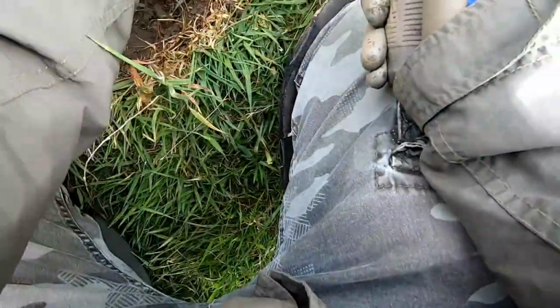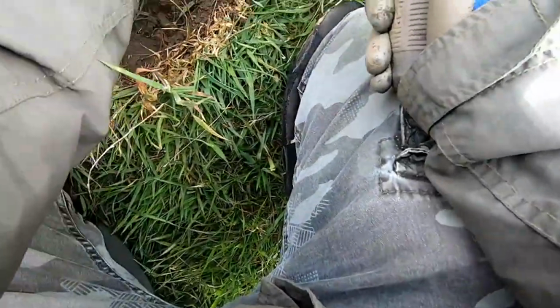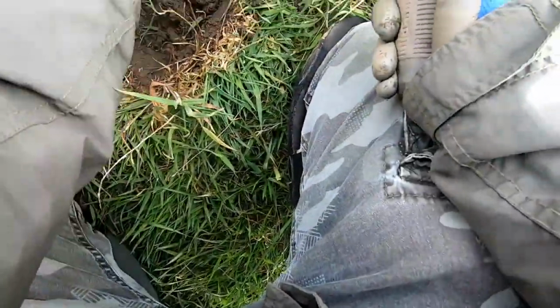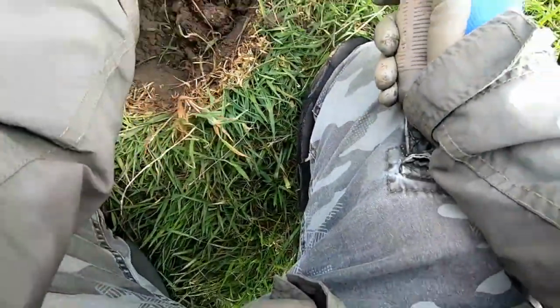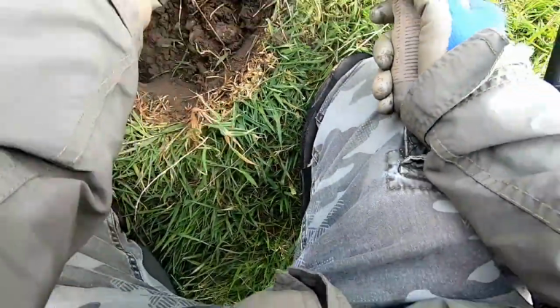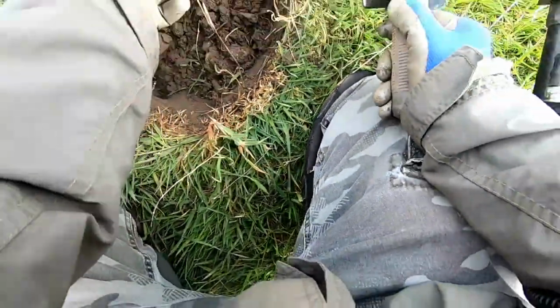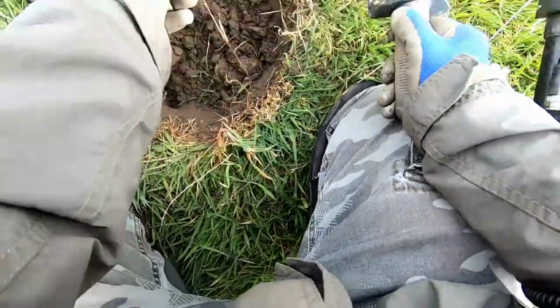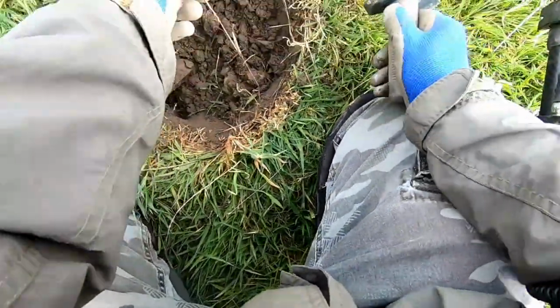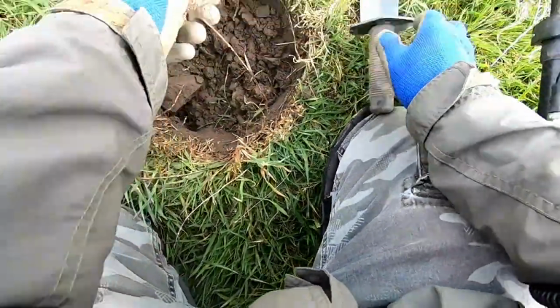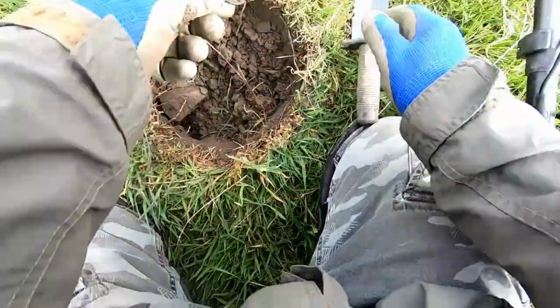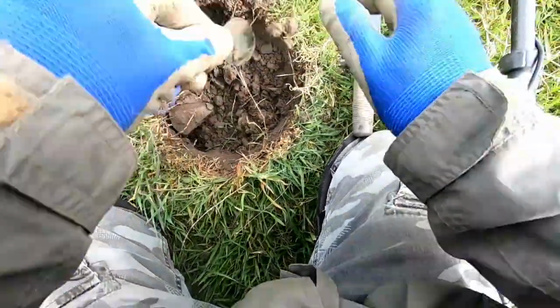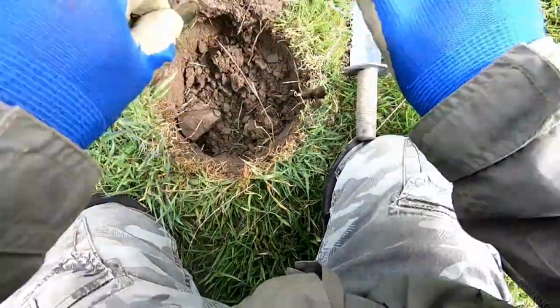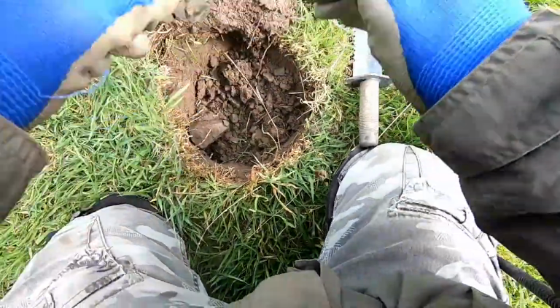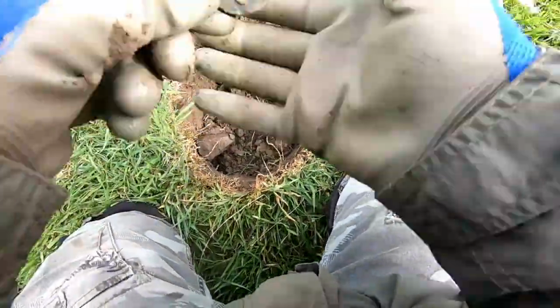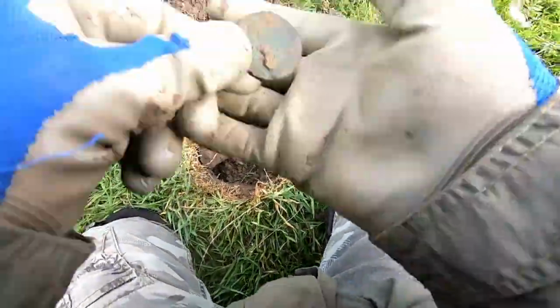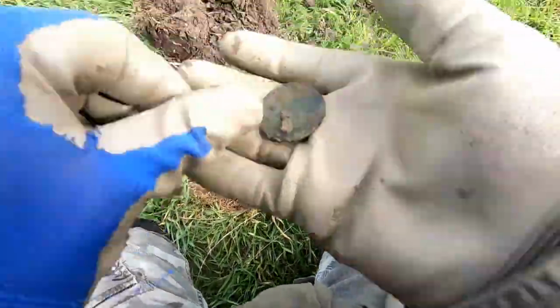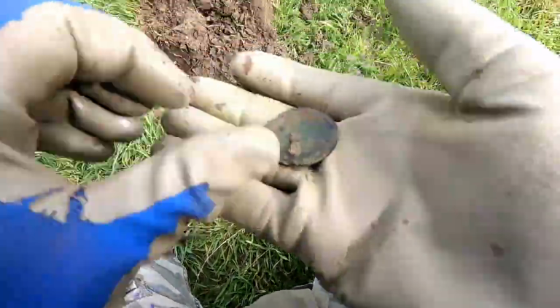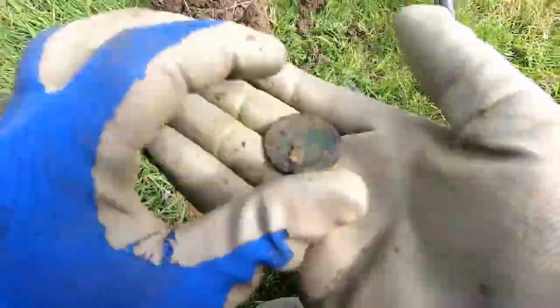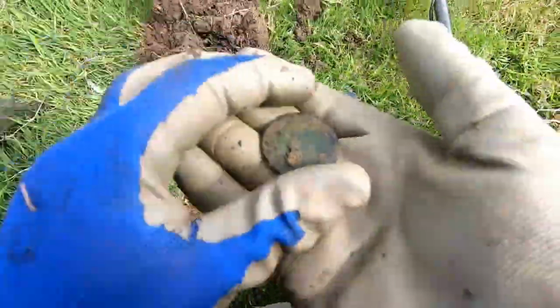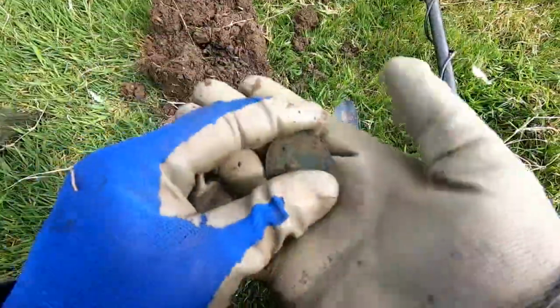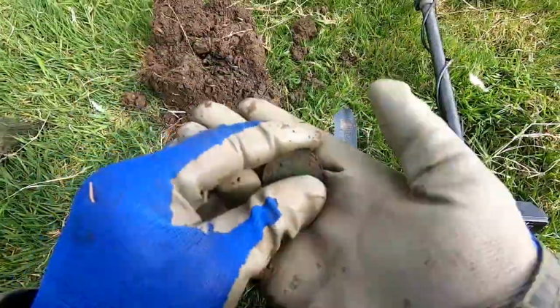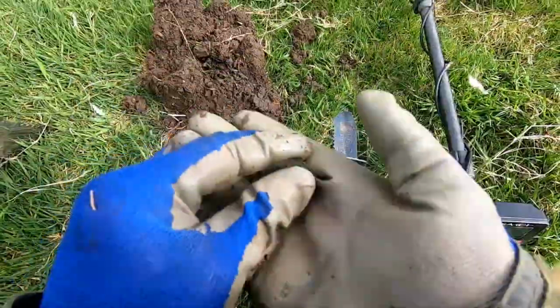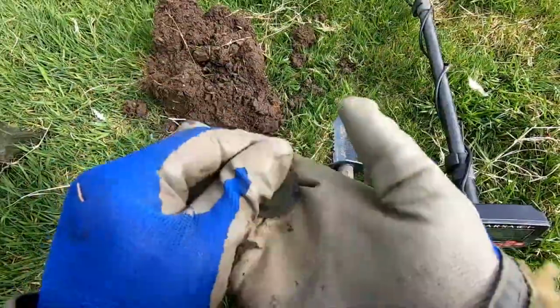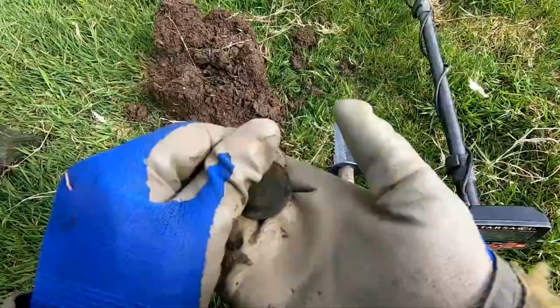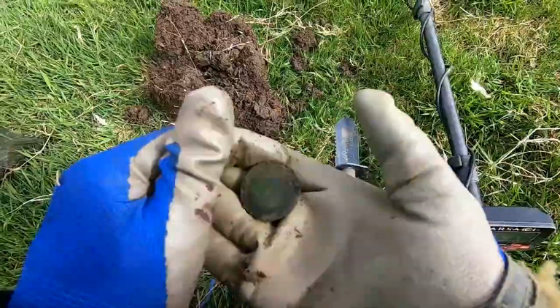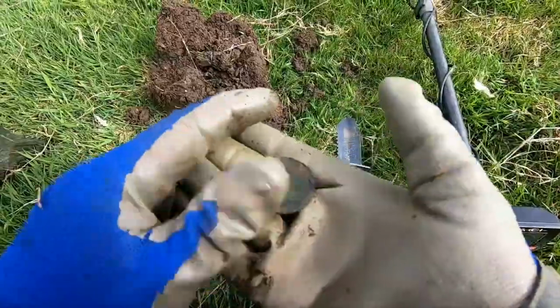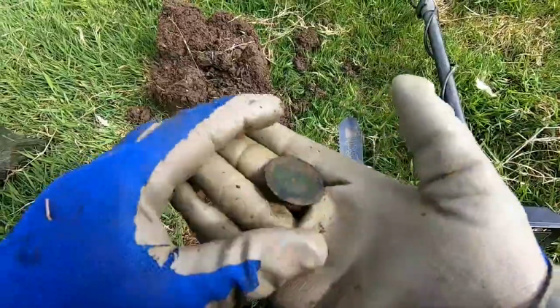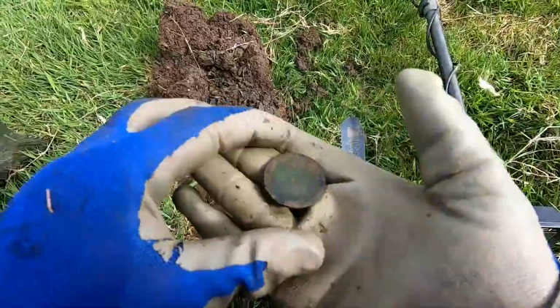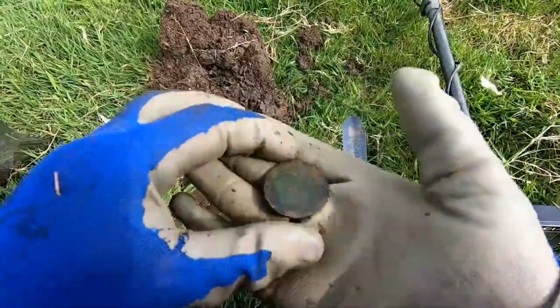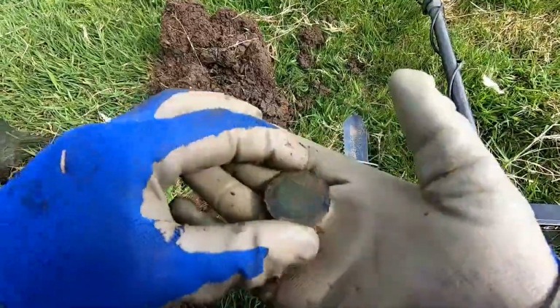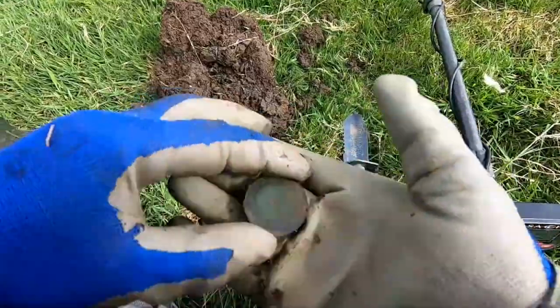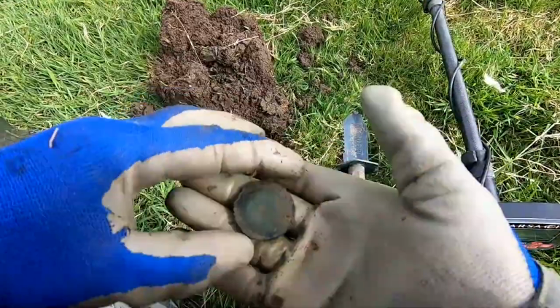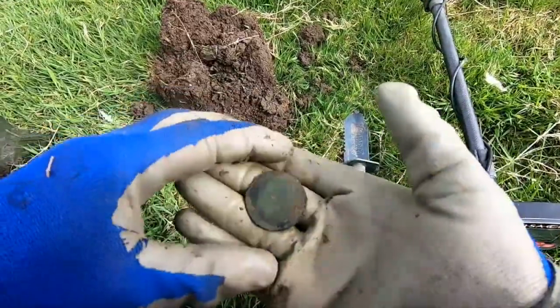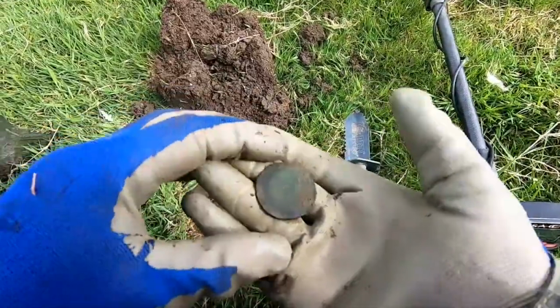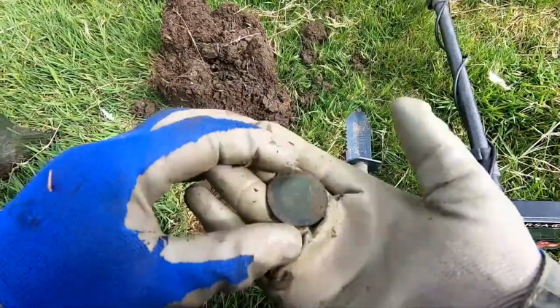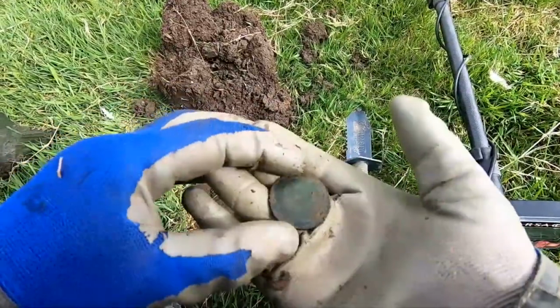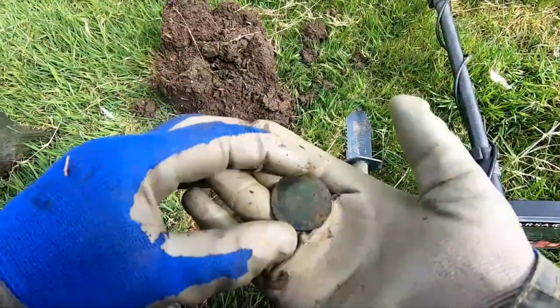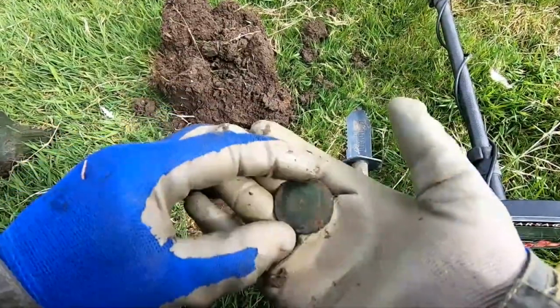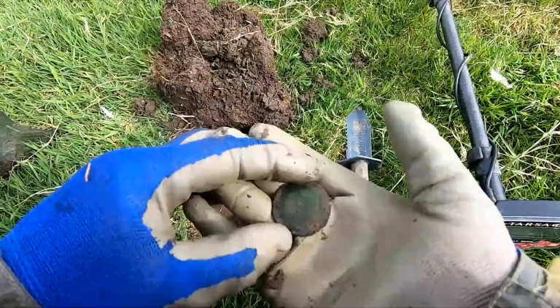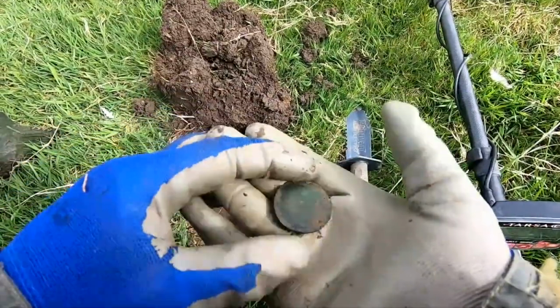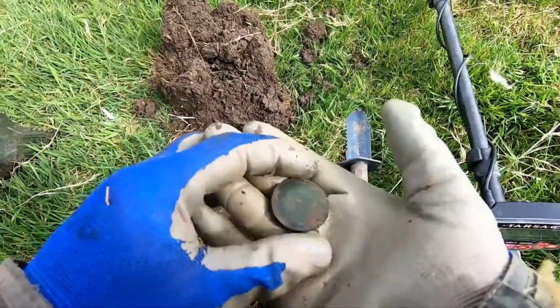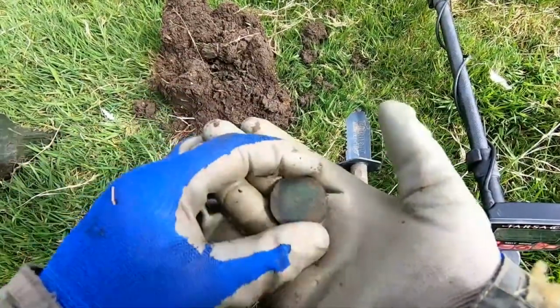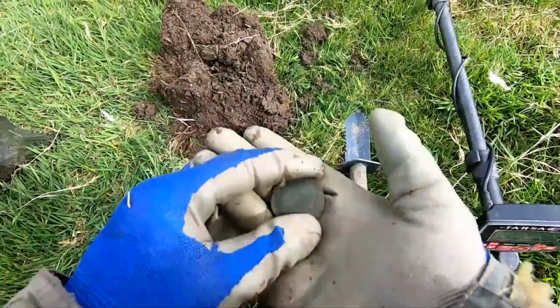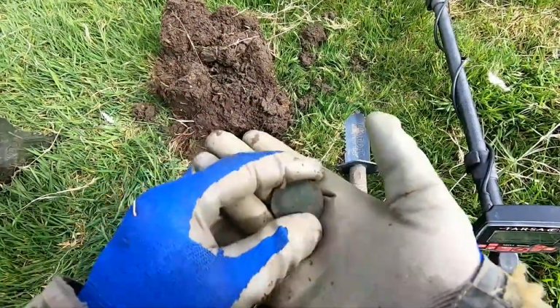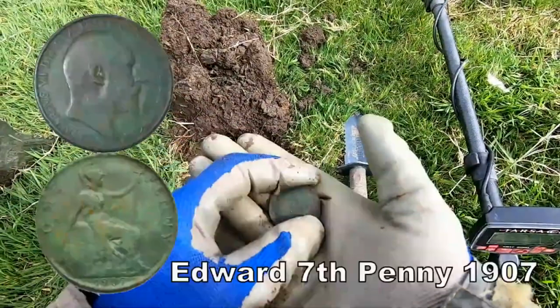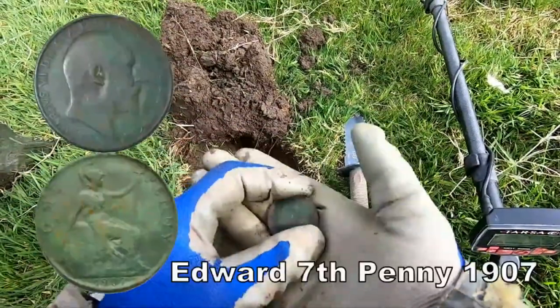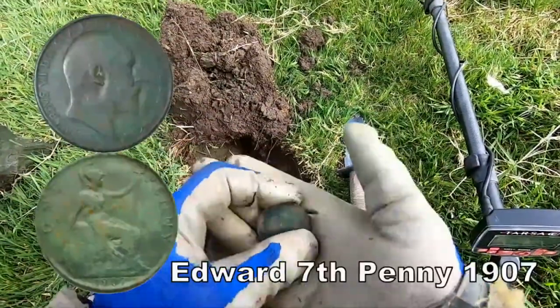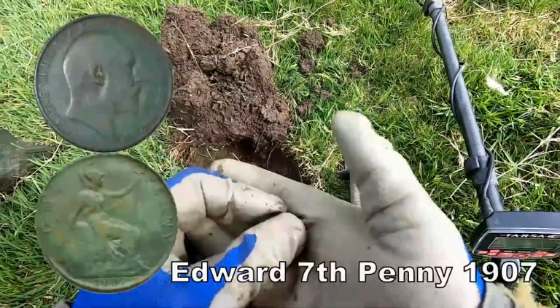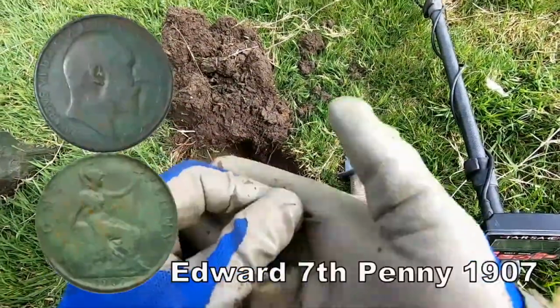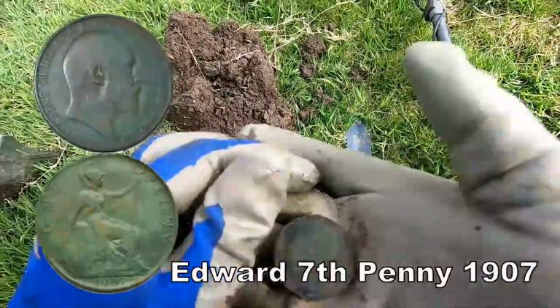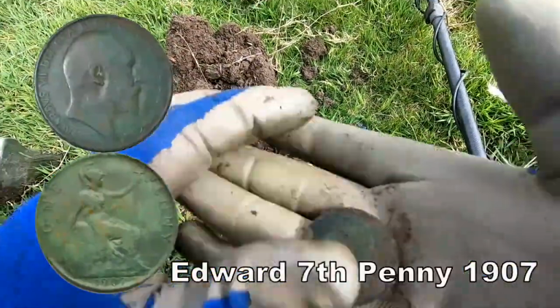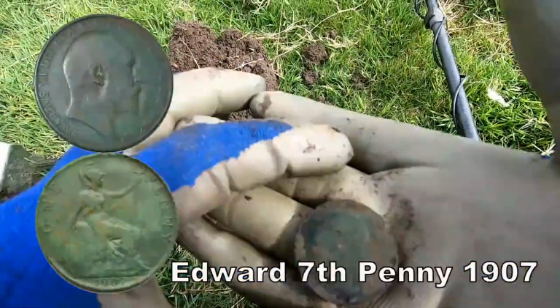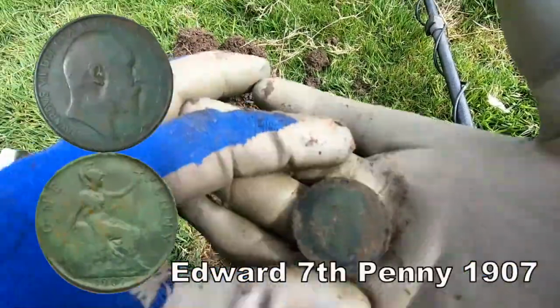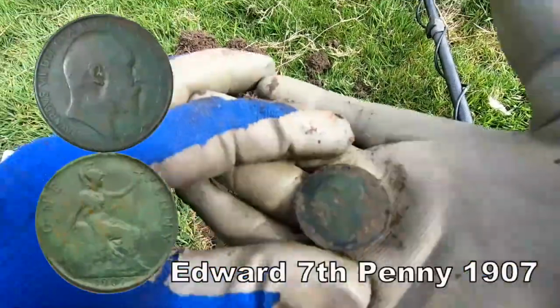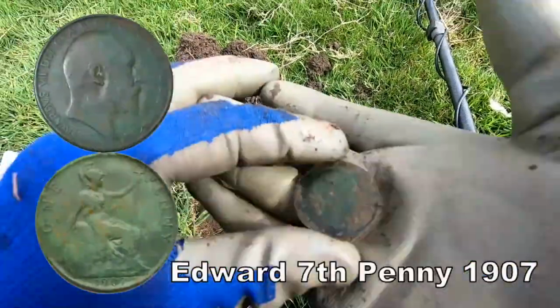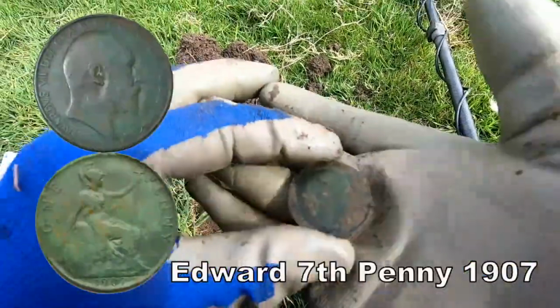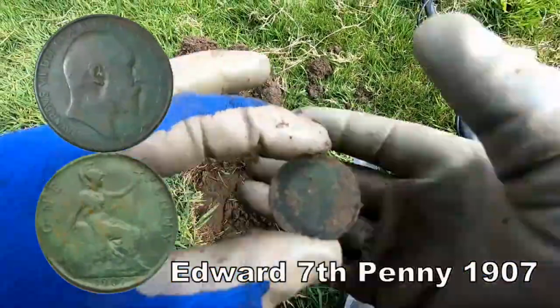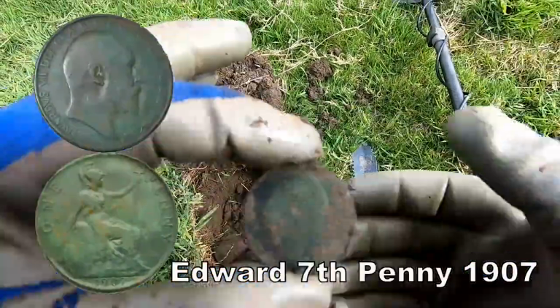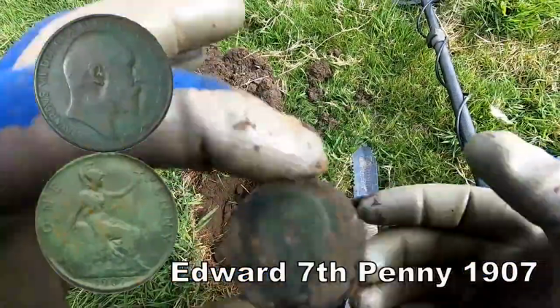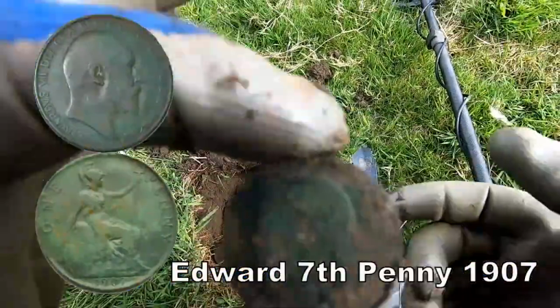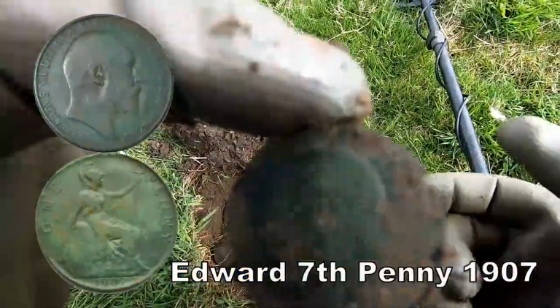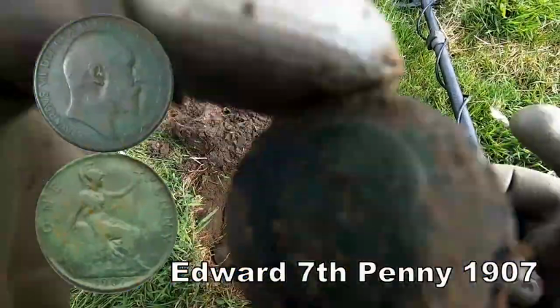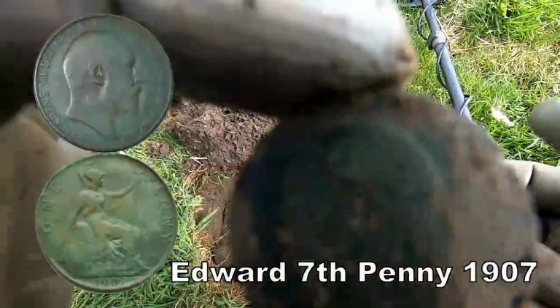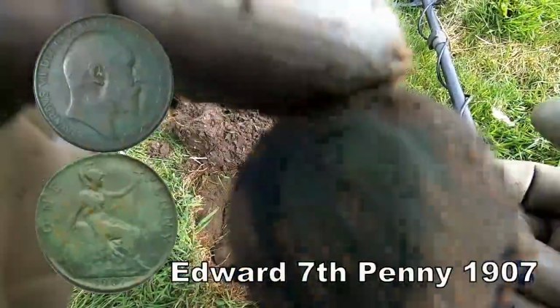There it is. There we are — Edward the Seventh penny.